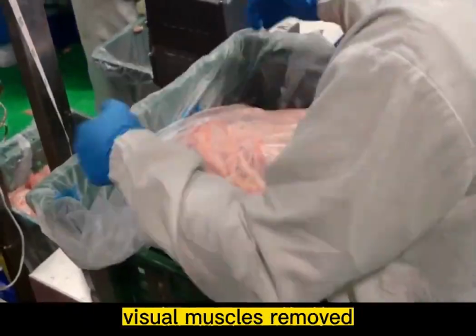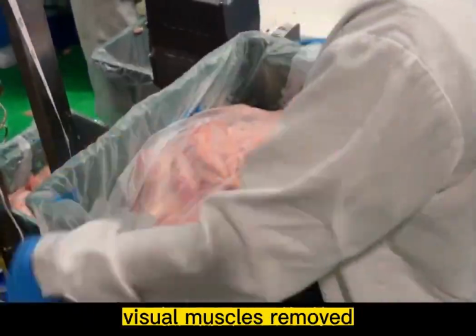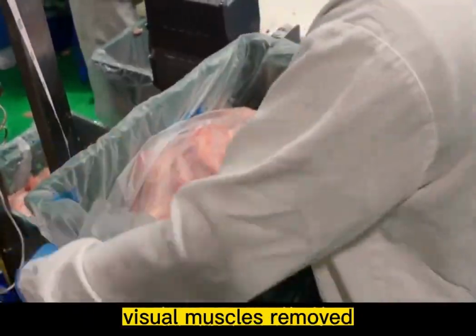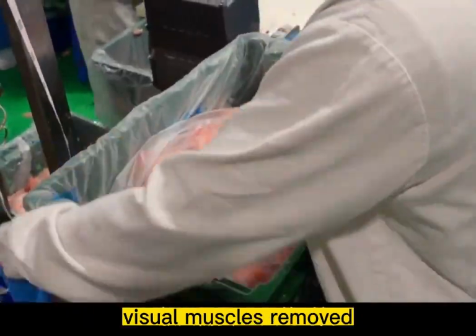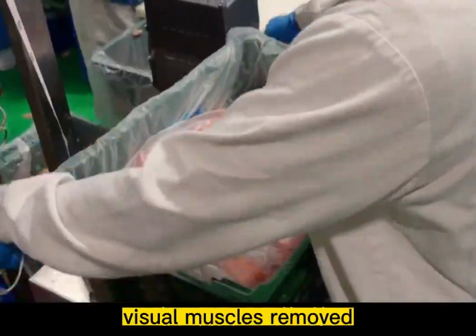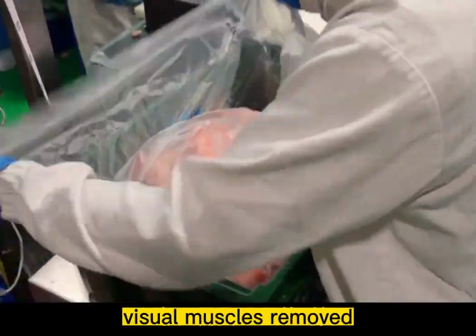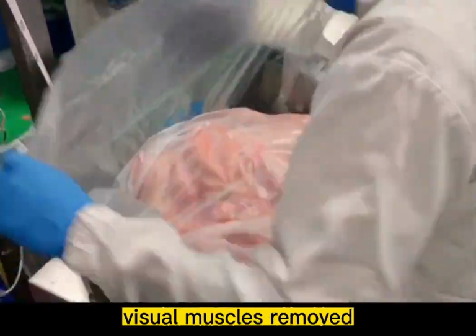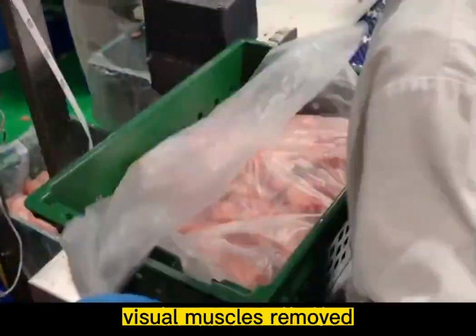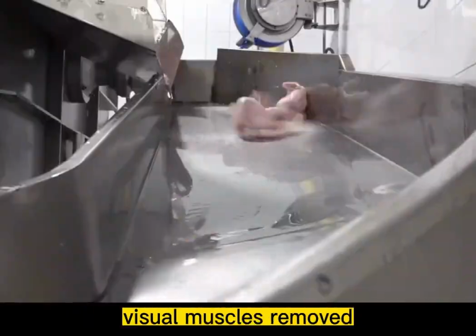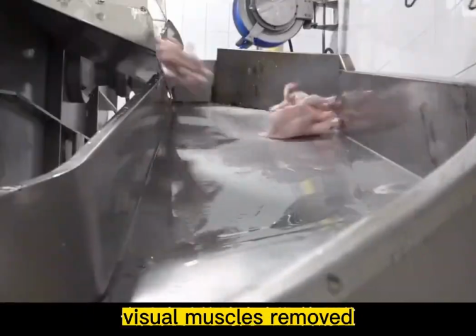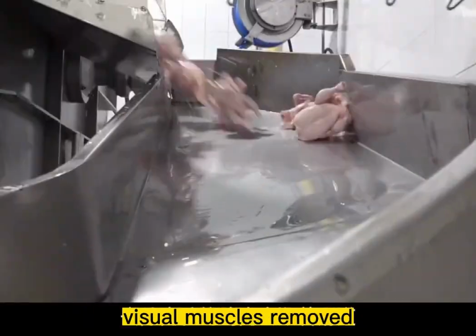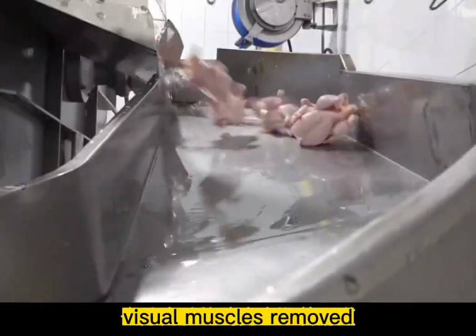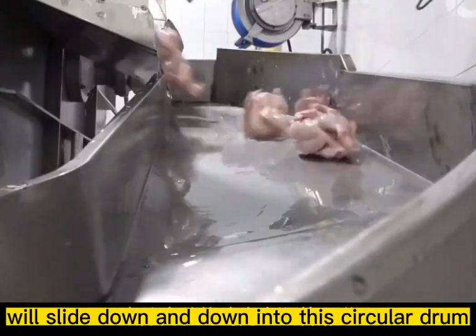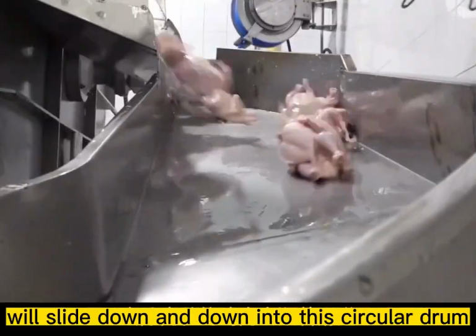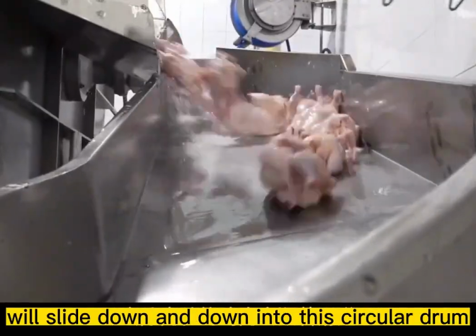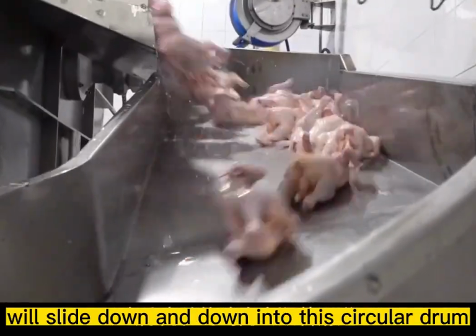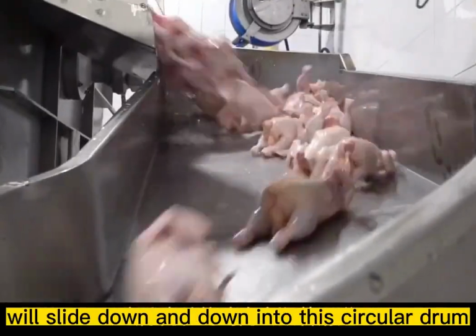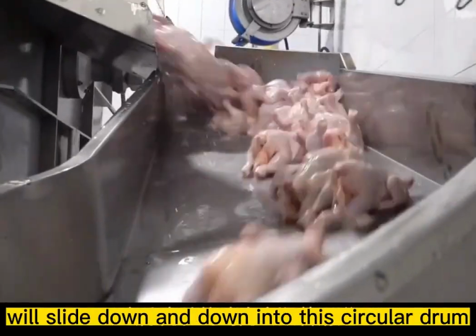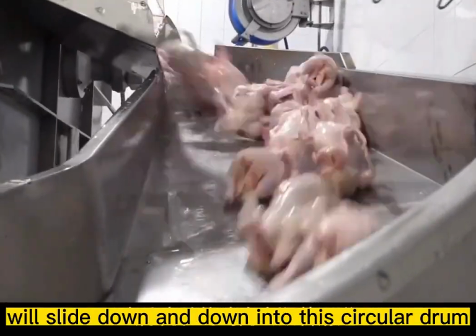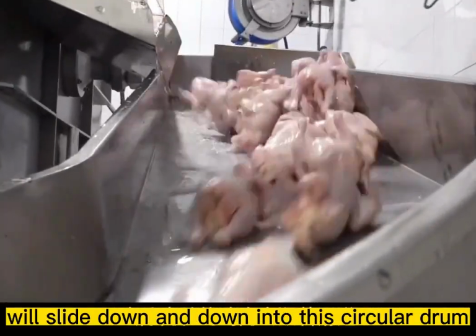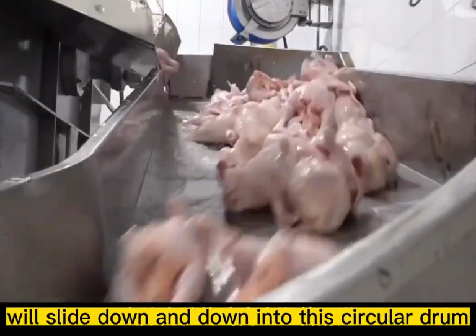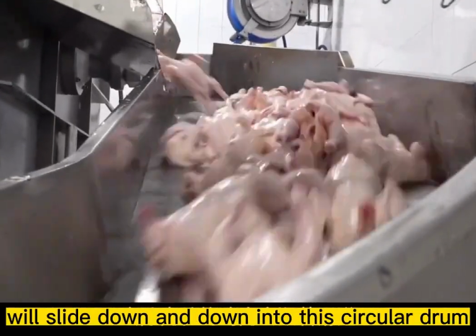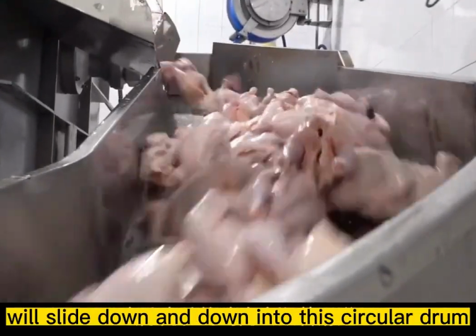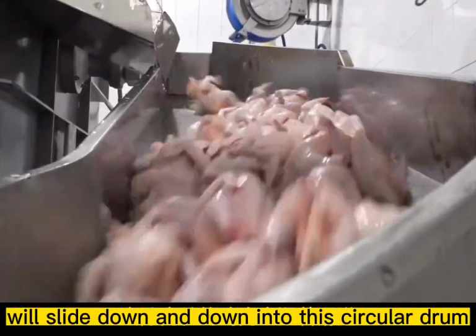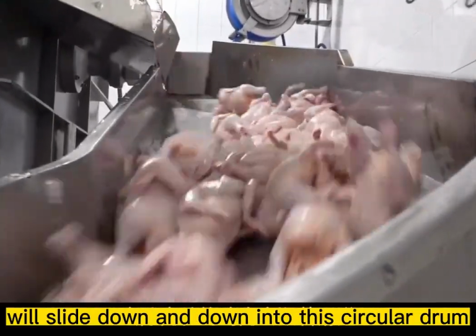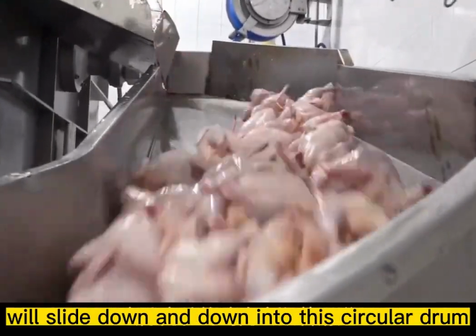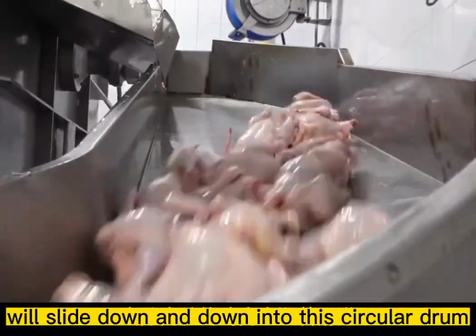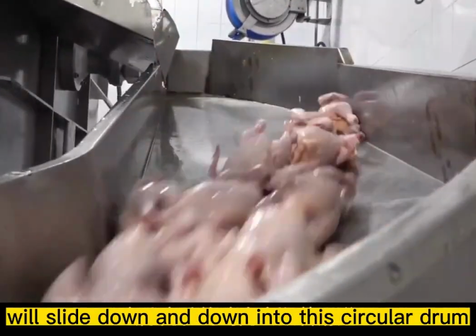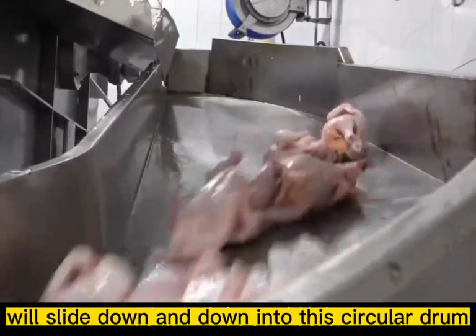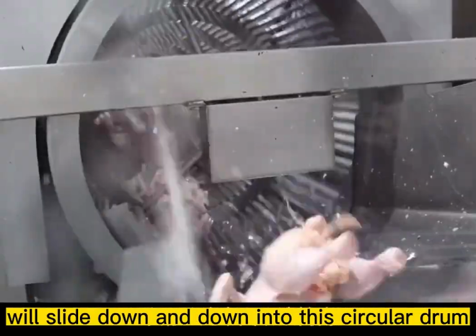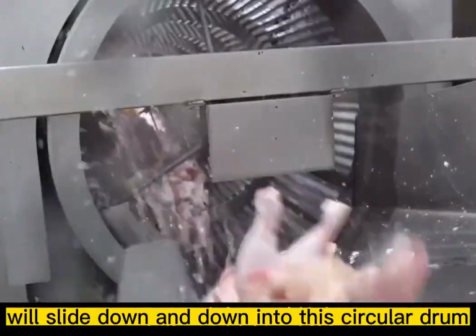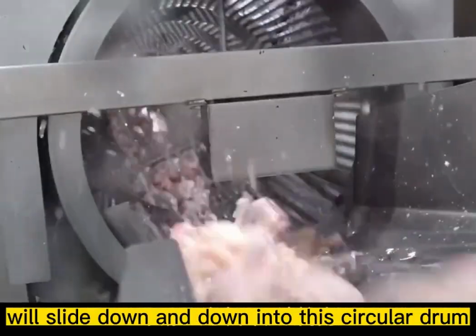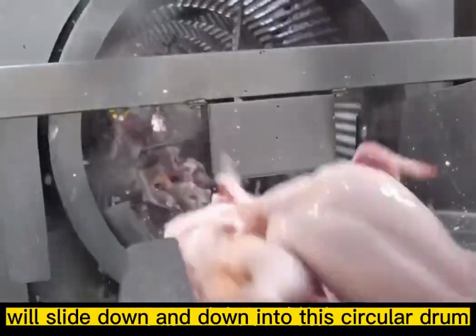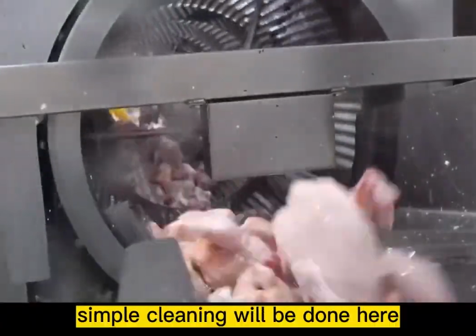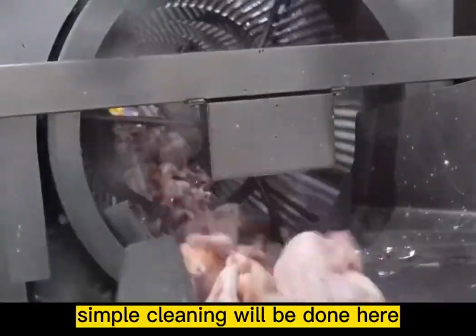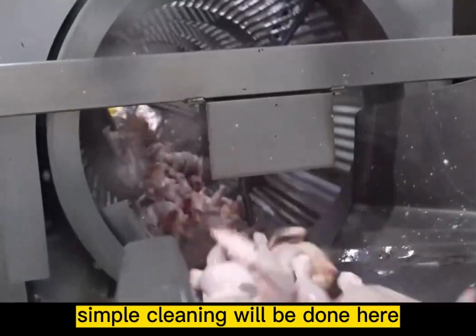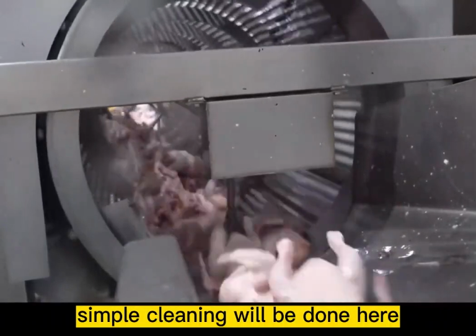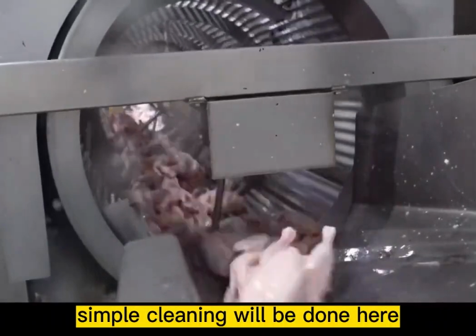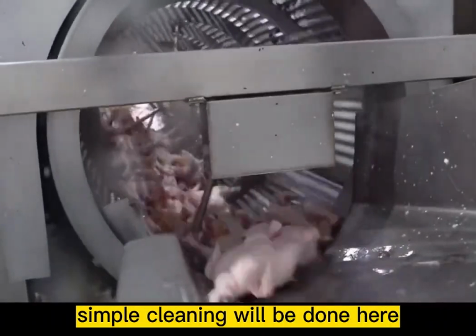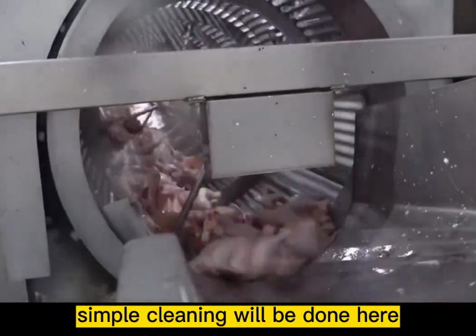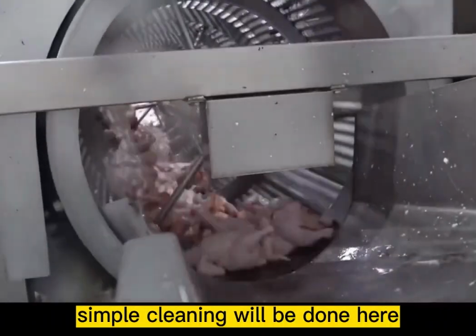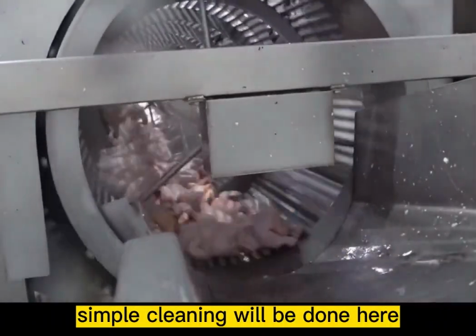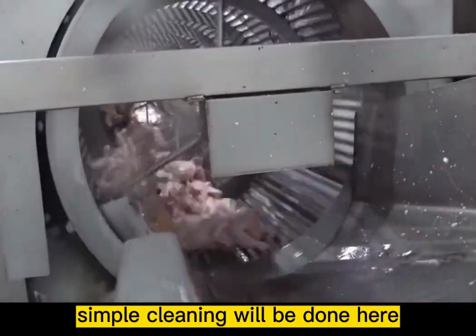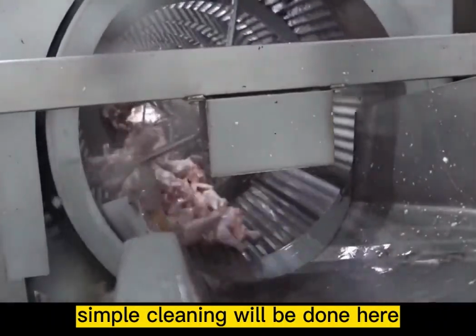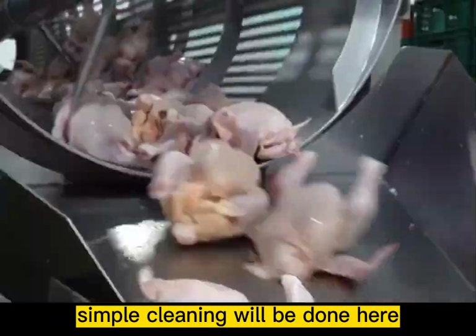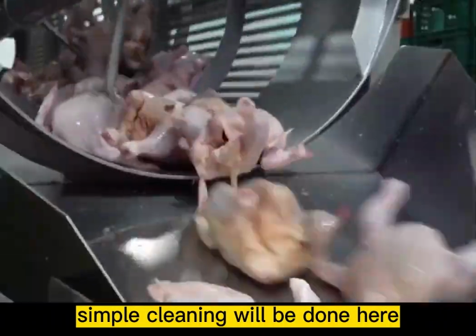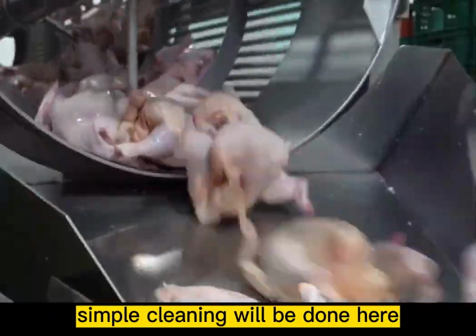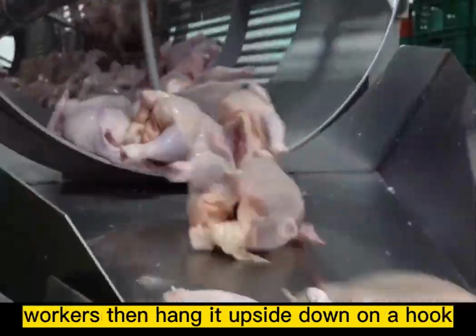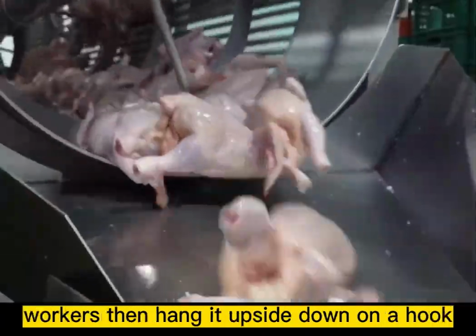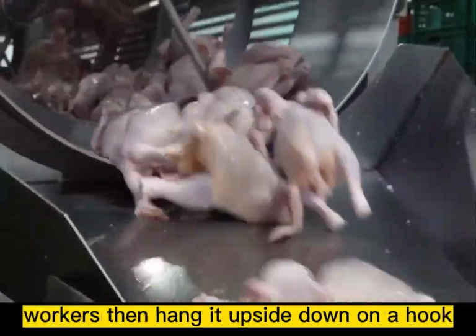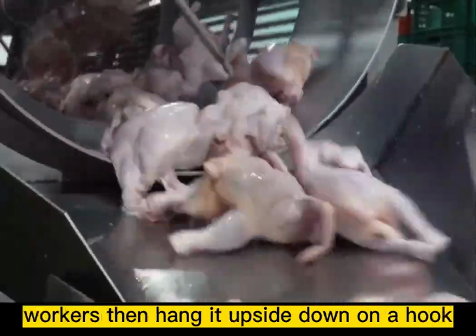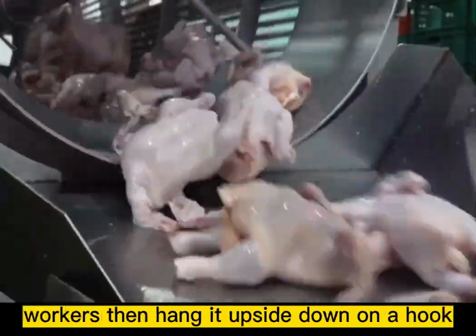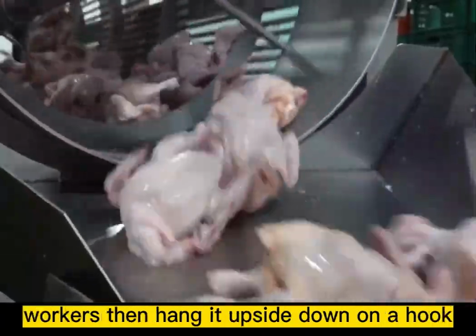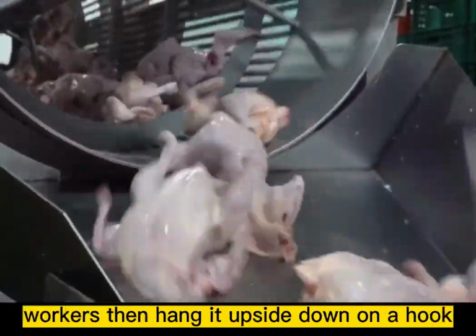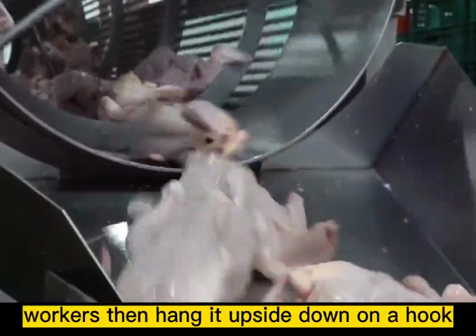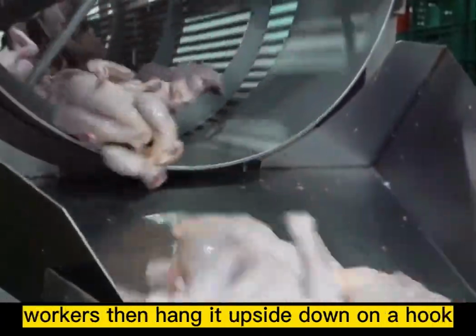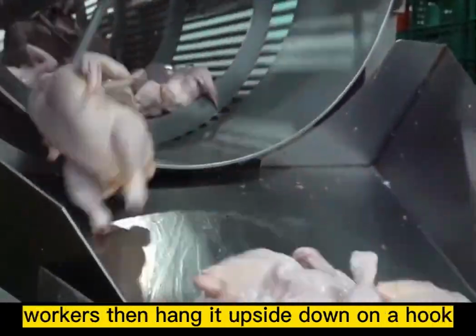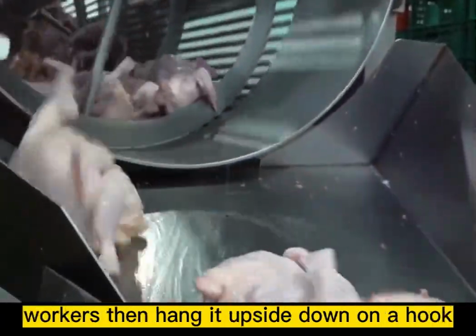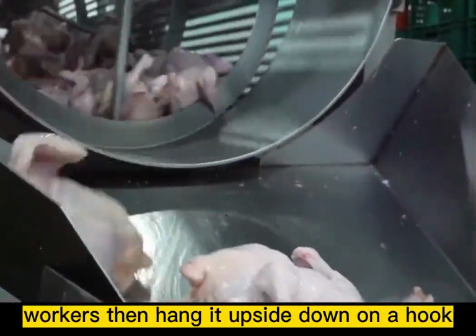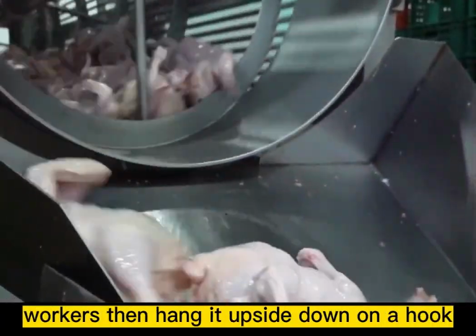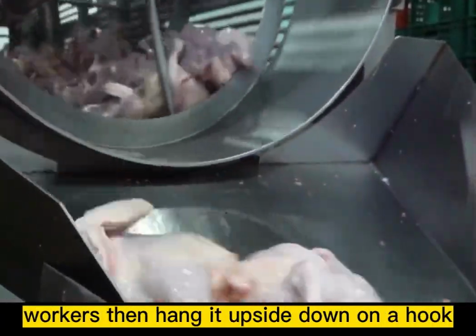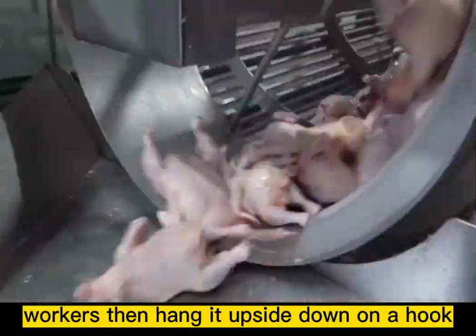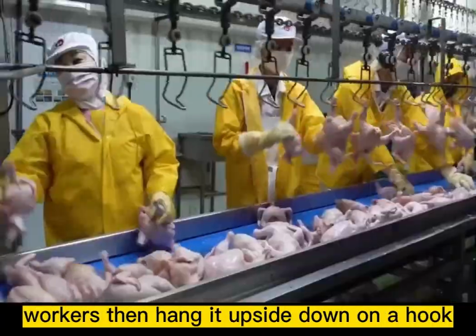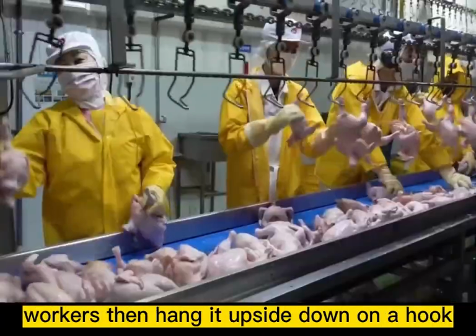With the visceral muscles removed, the carcasses slide down into a circular drum where simple cleaning is done. Workers then hang the chickens upside down on a hook.